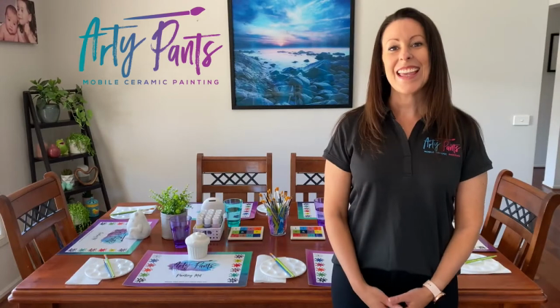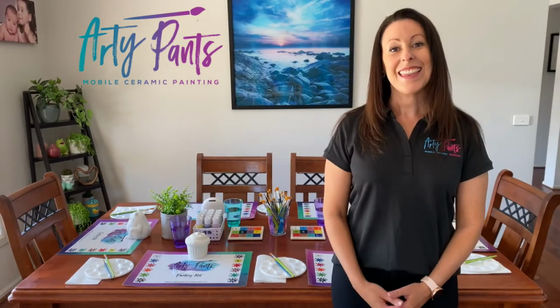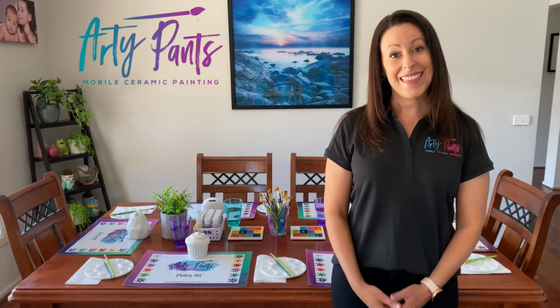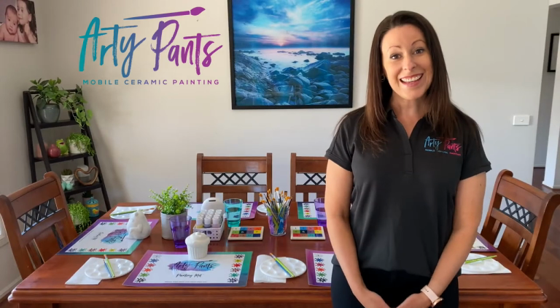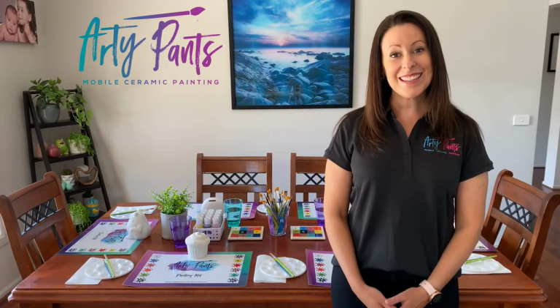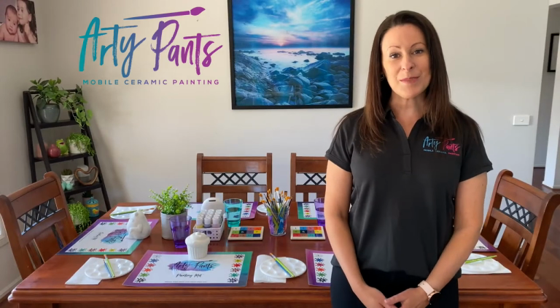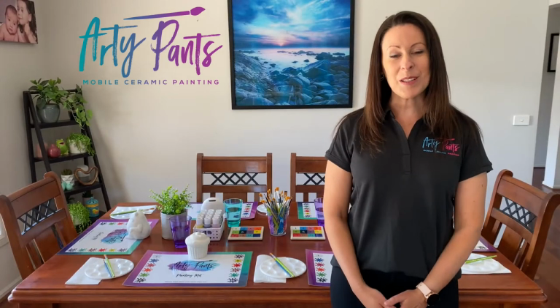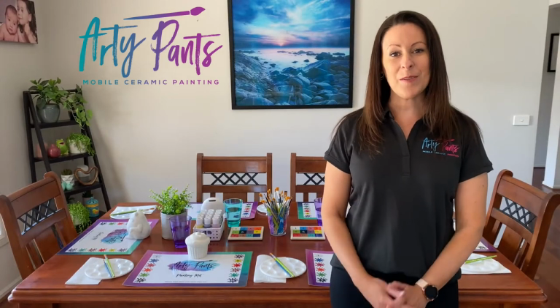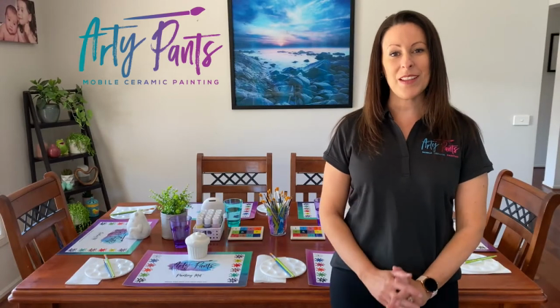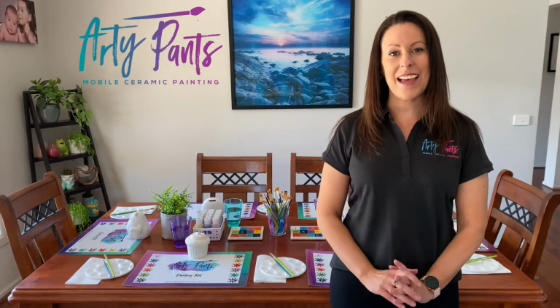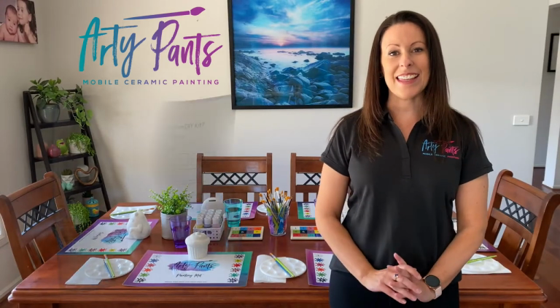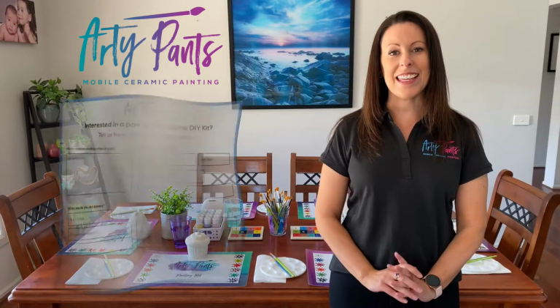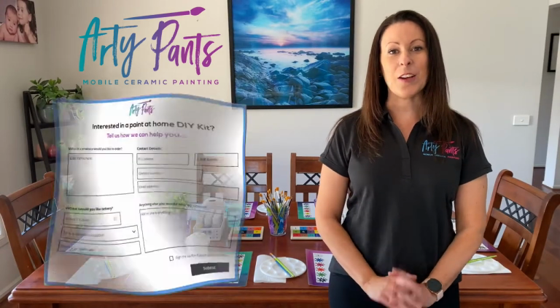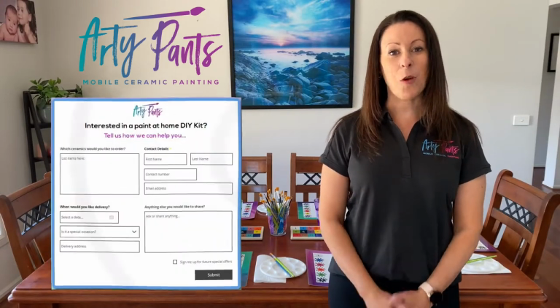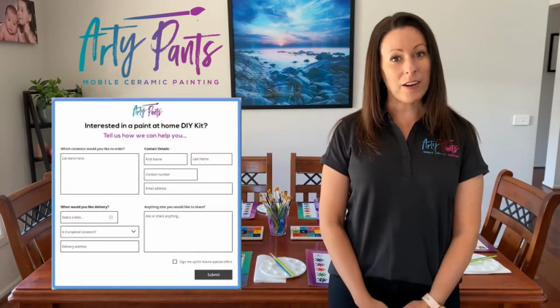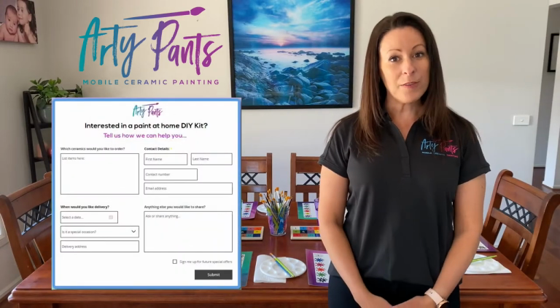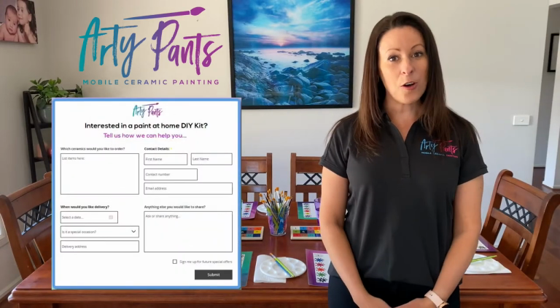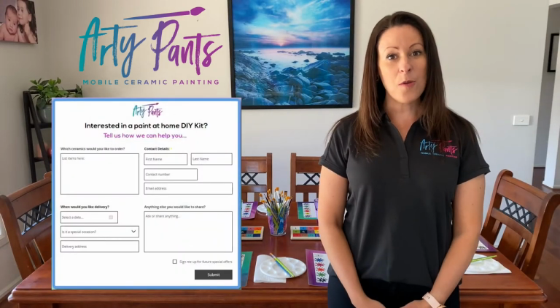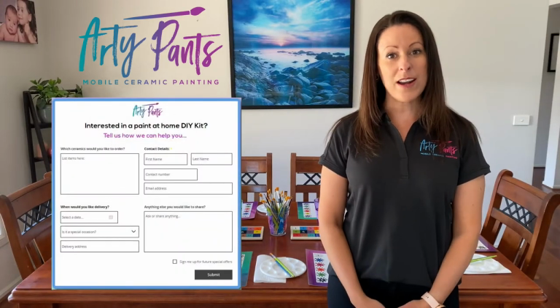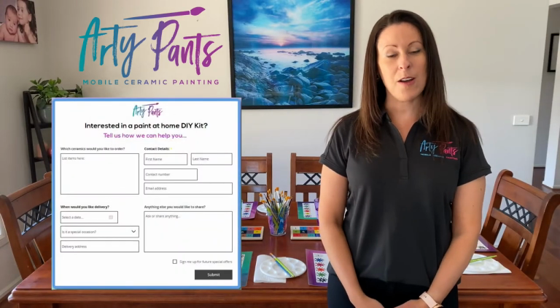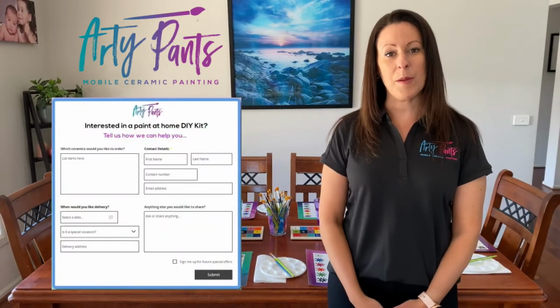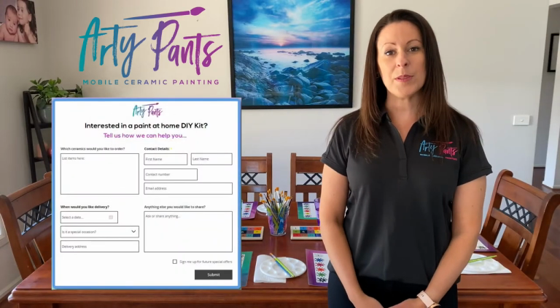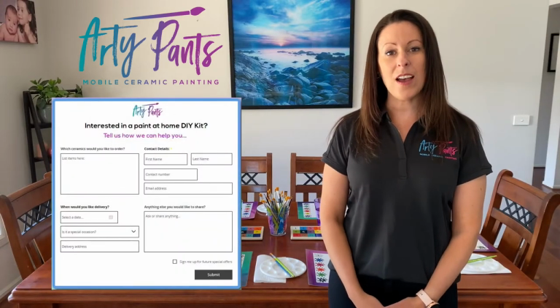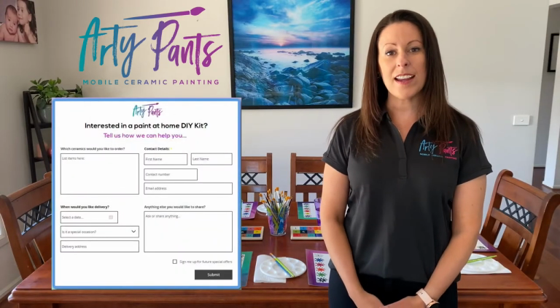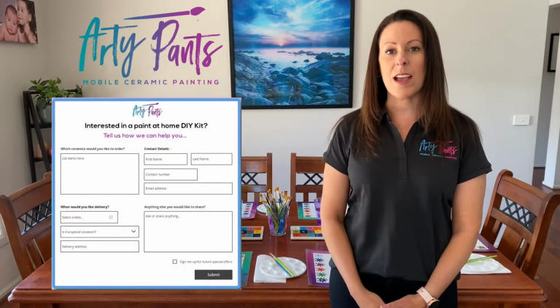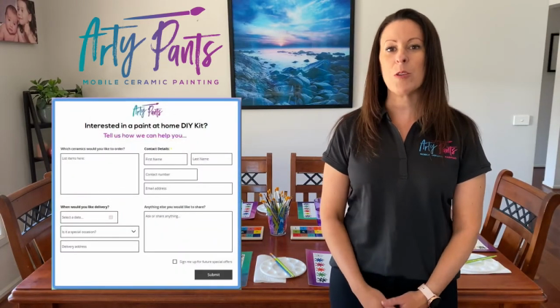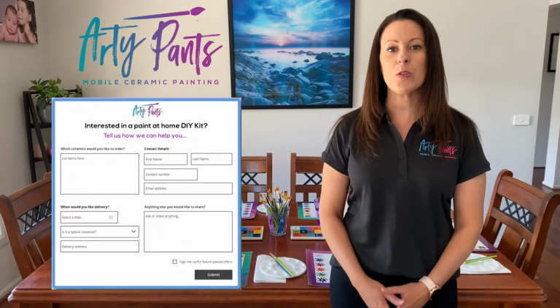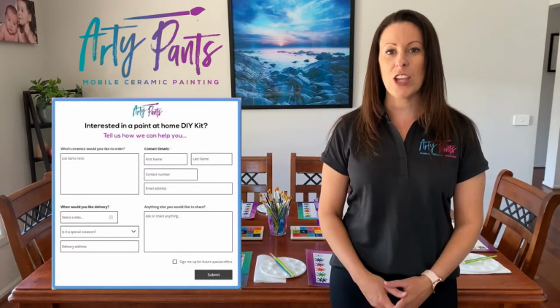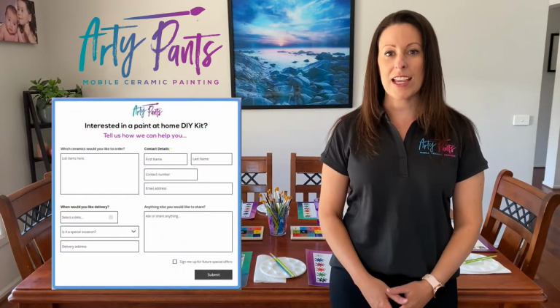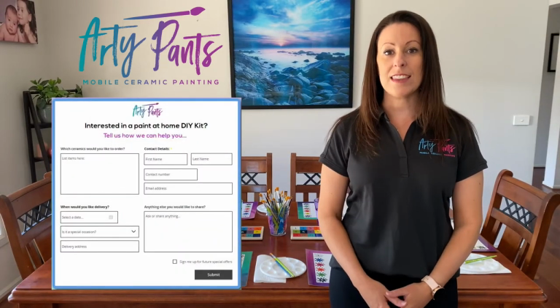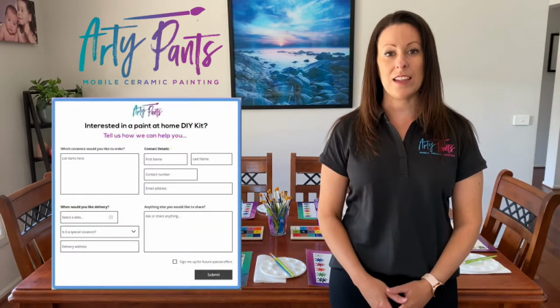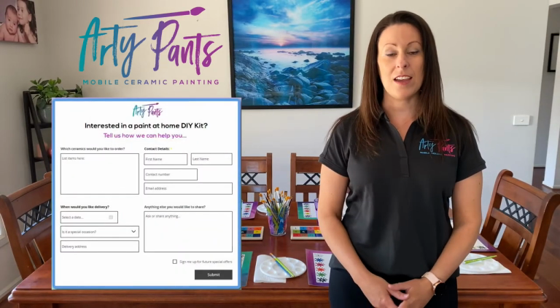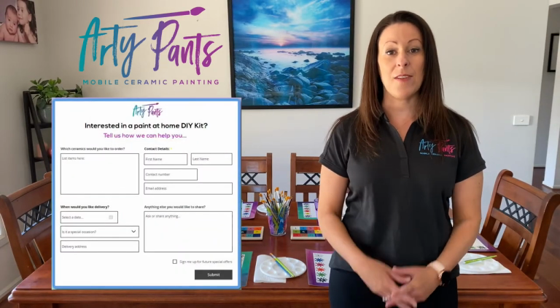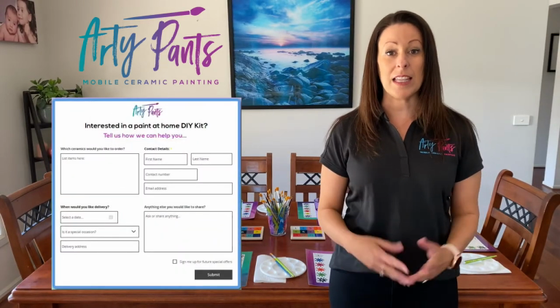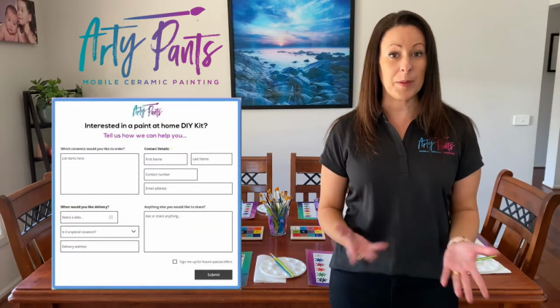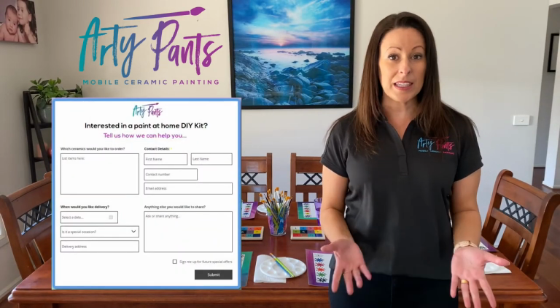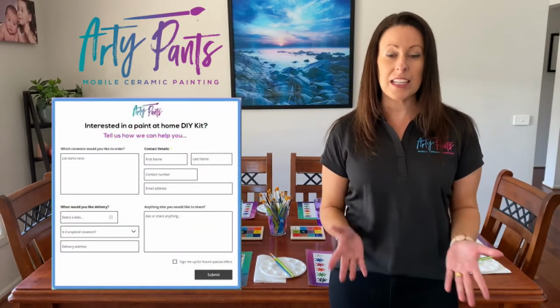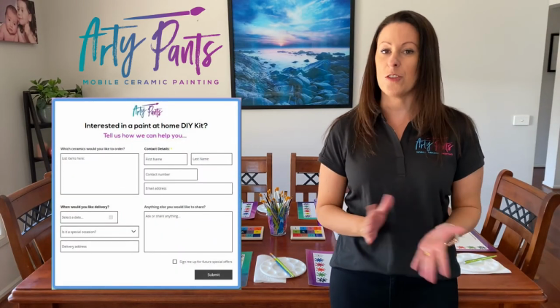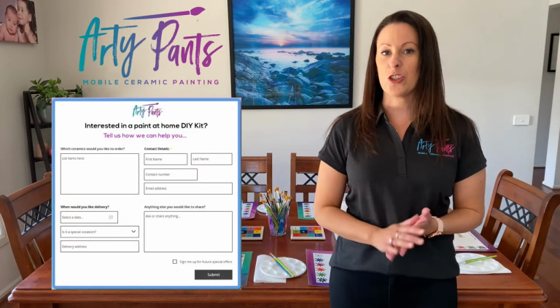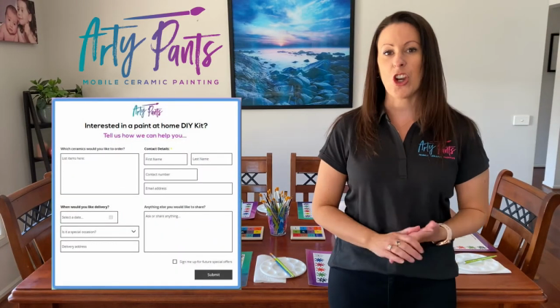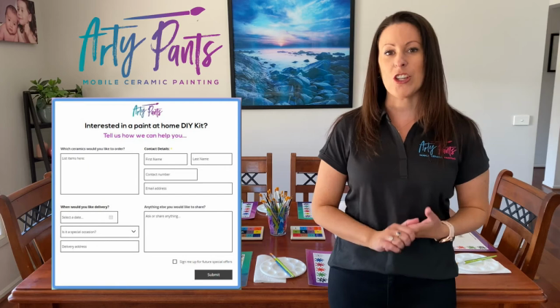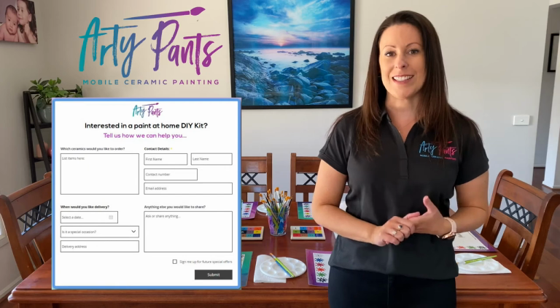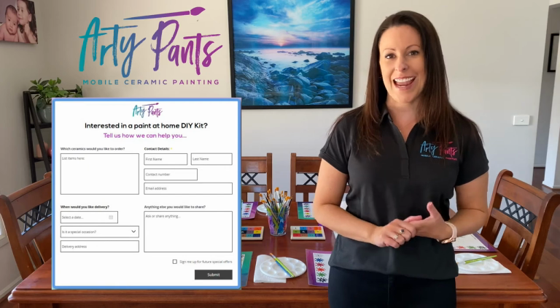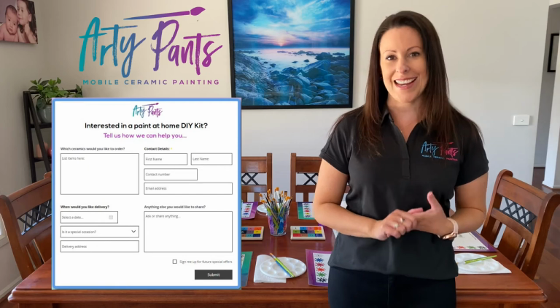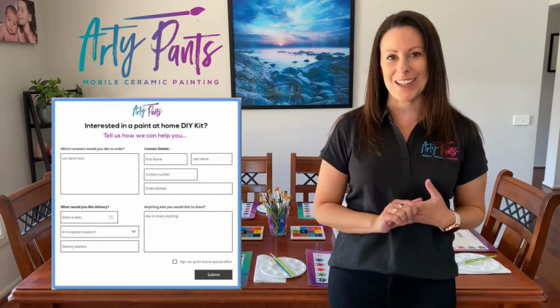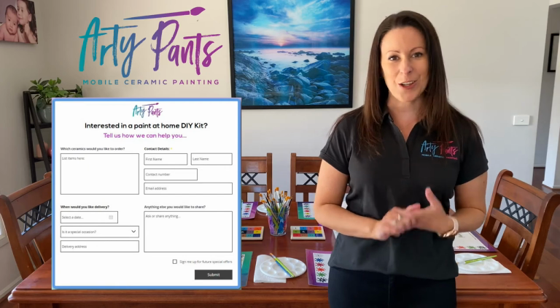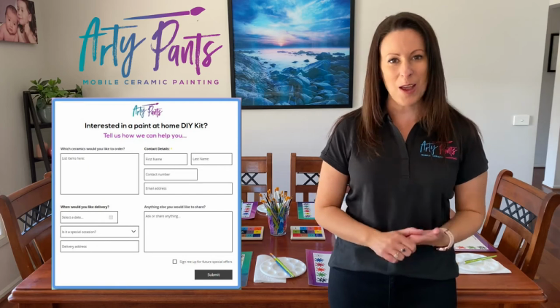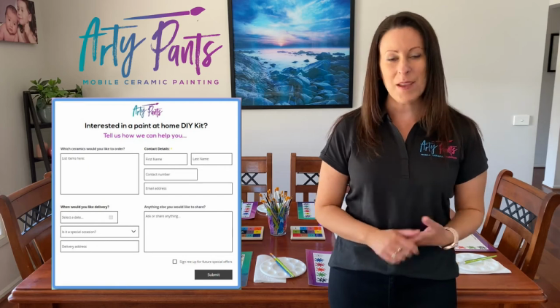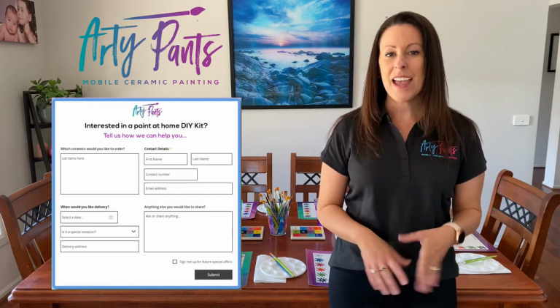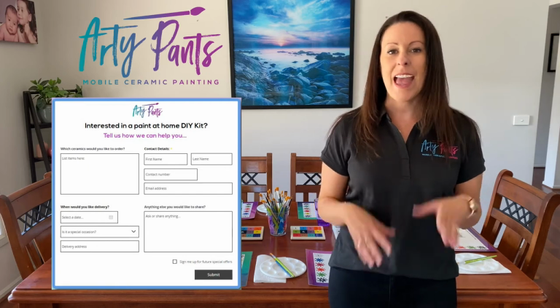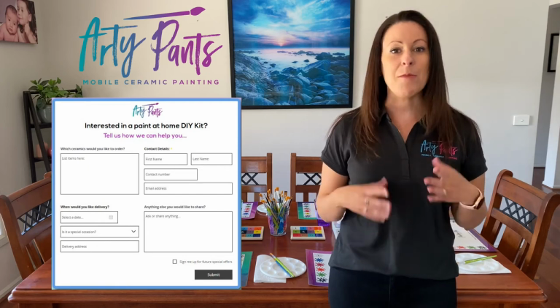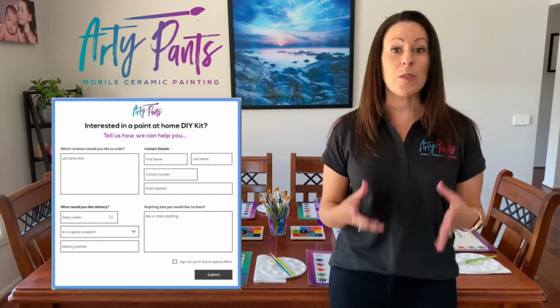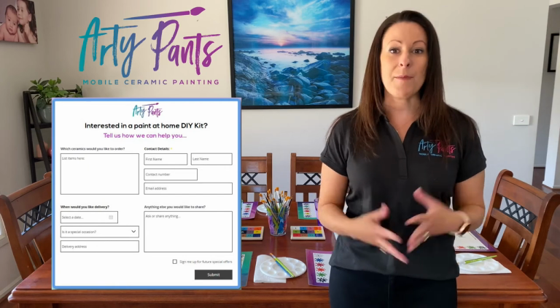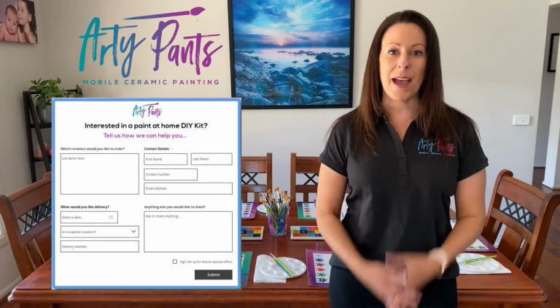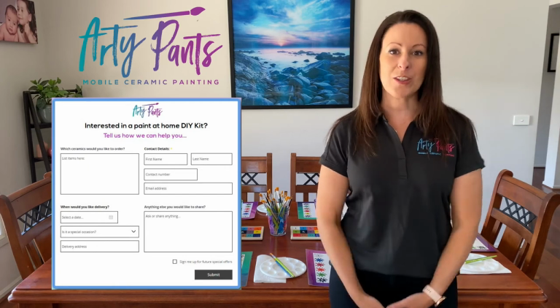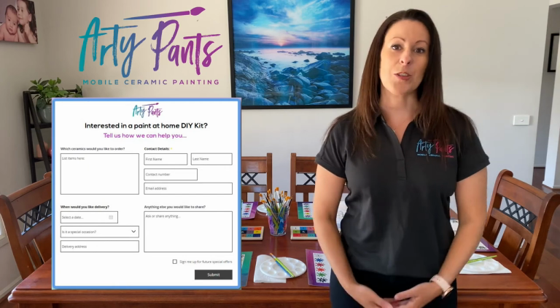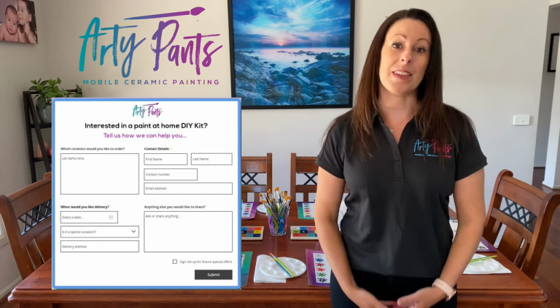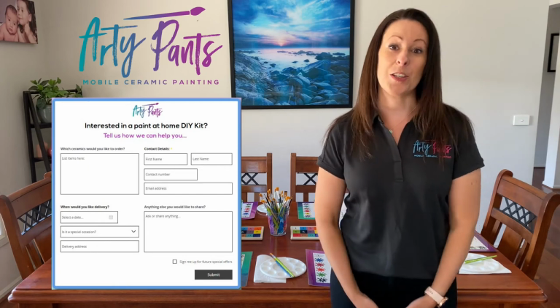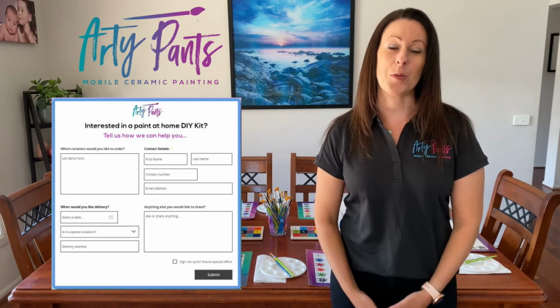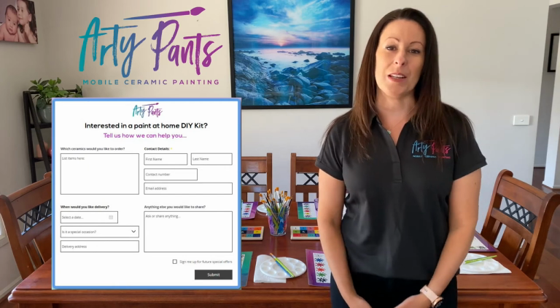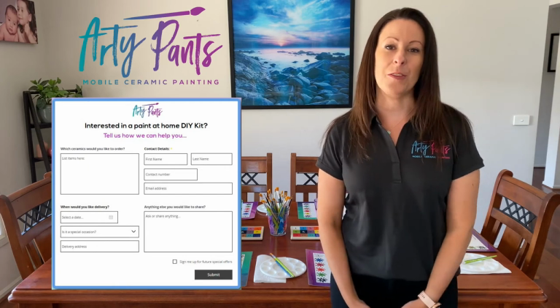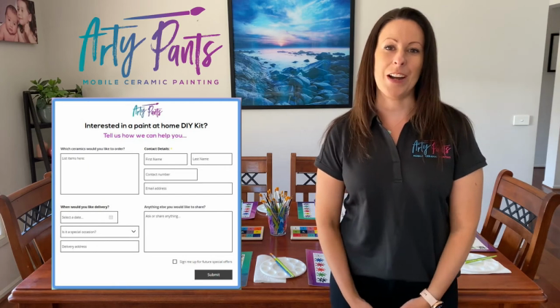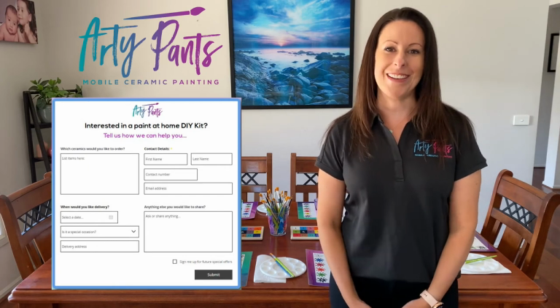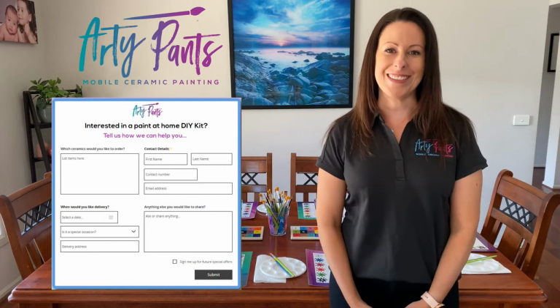Then simply fill out the inquiry form on our website and we'll check the availability of your chosen date and time, and we'll get back to you within 24 hours.